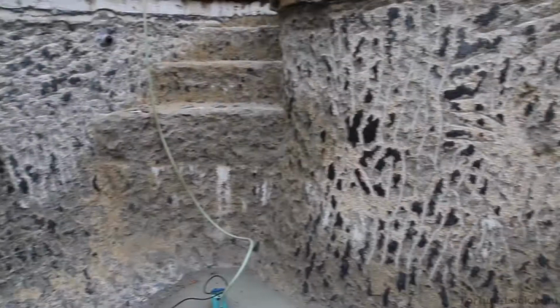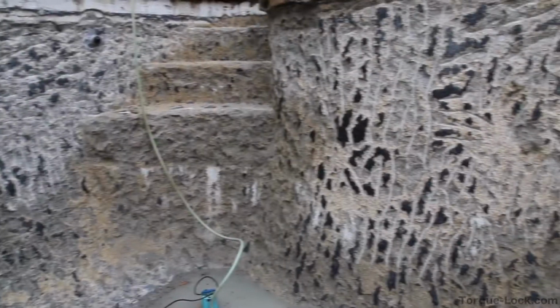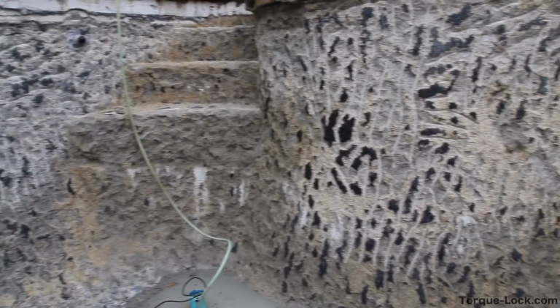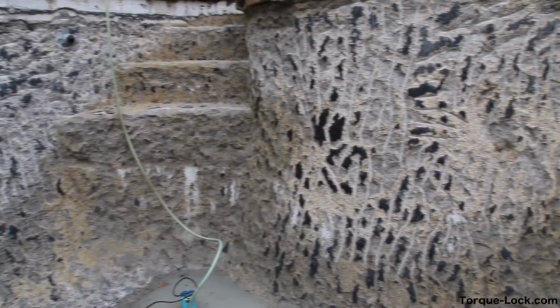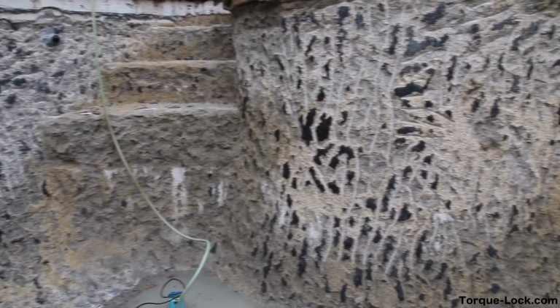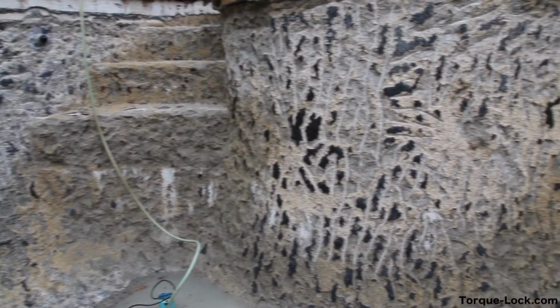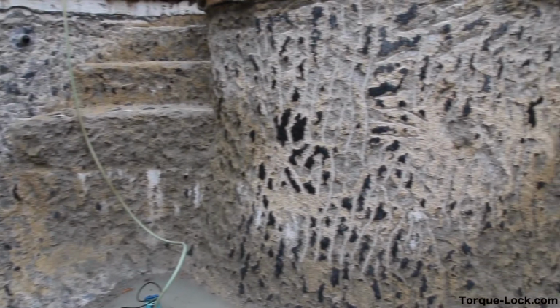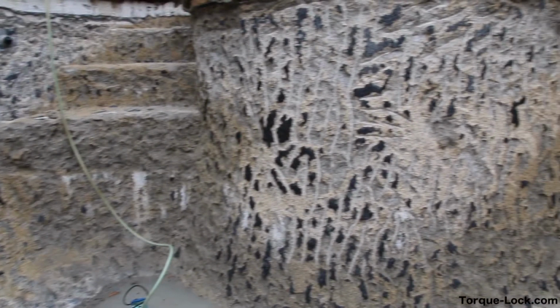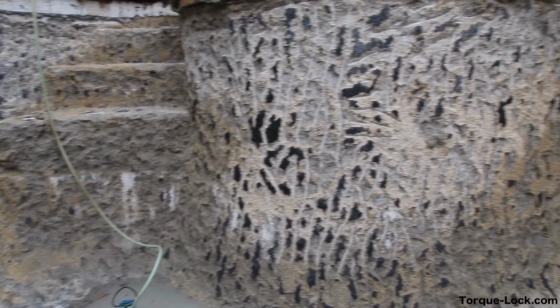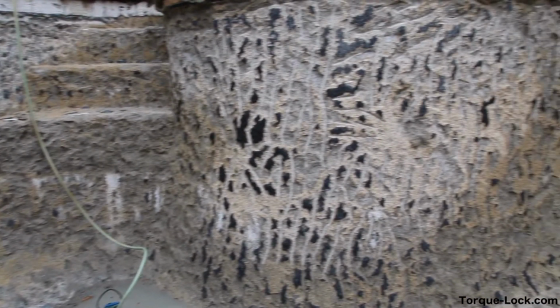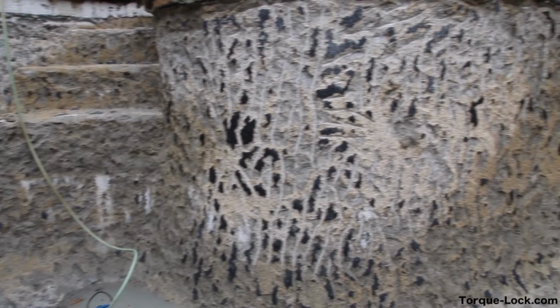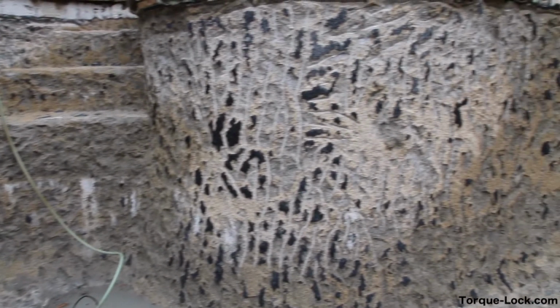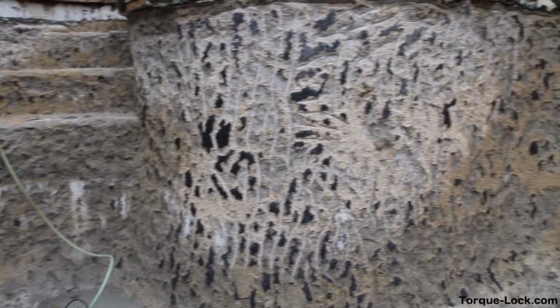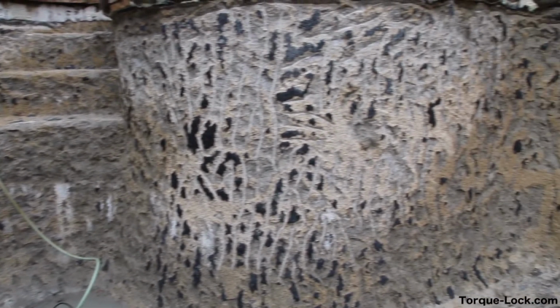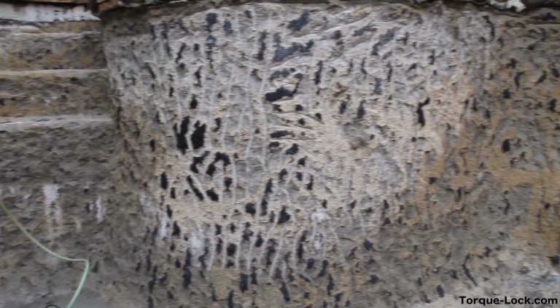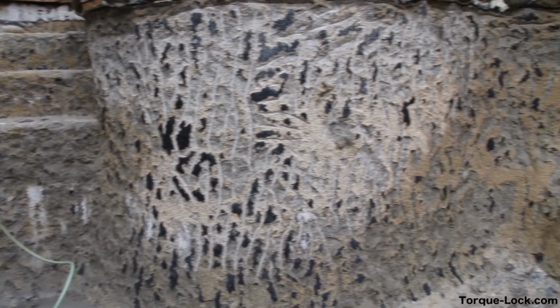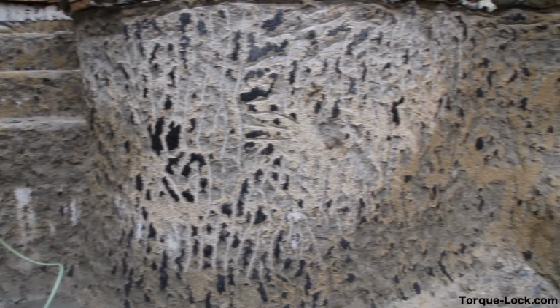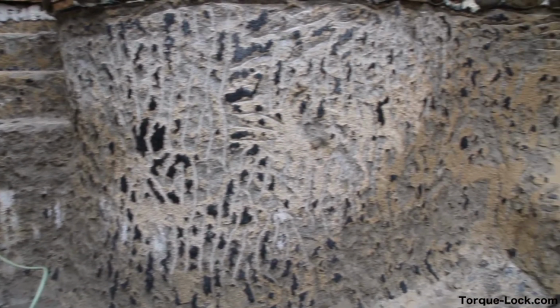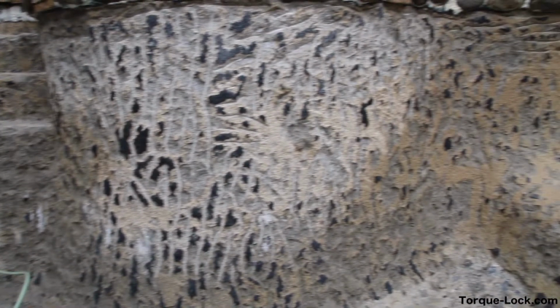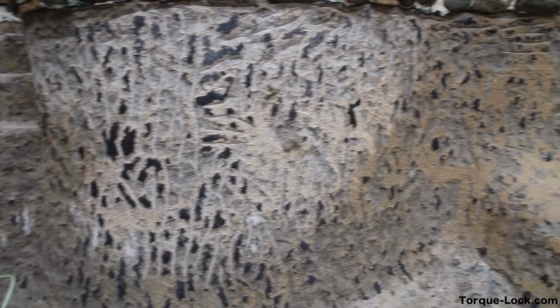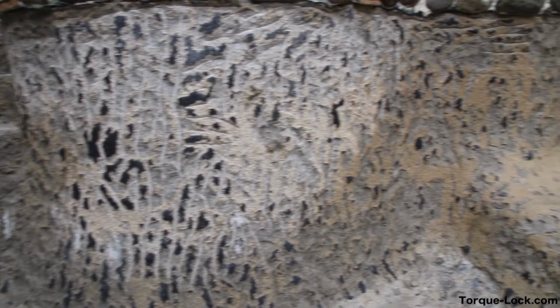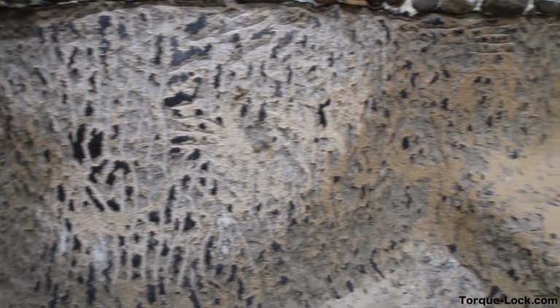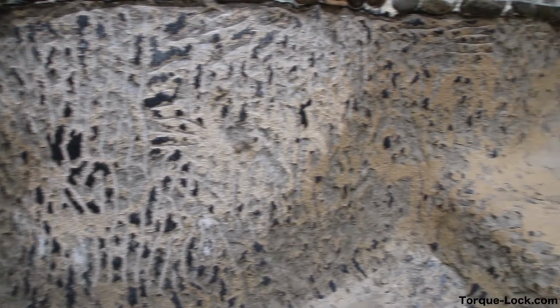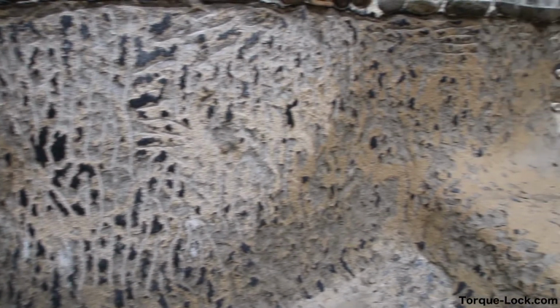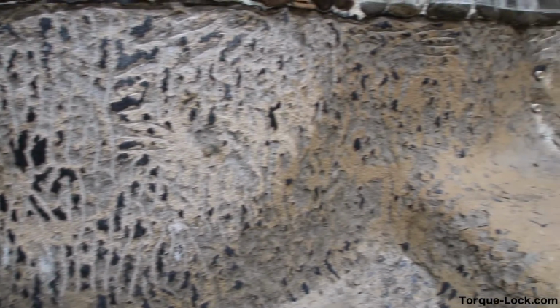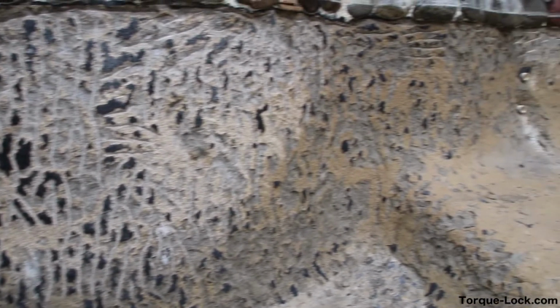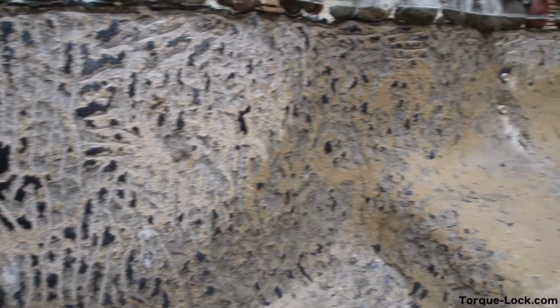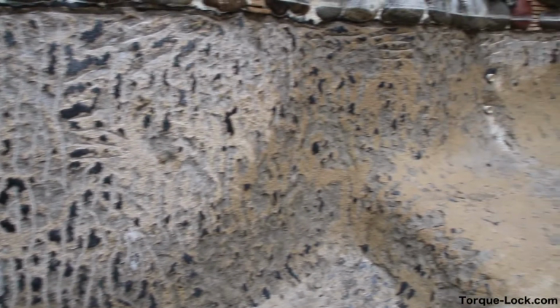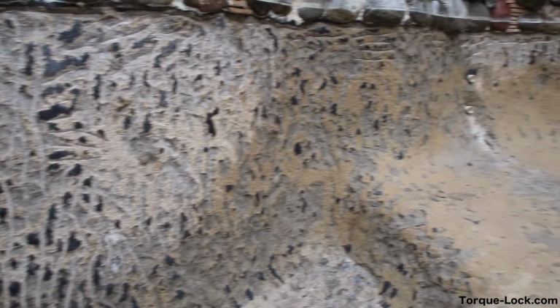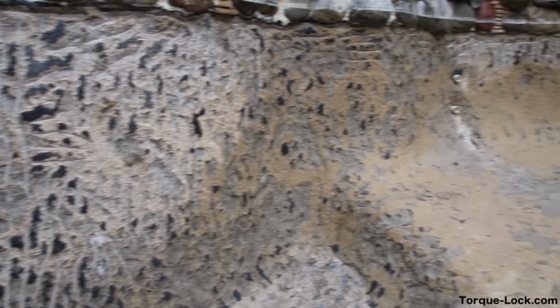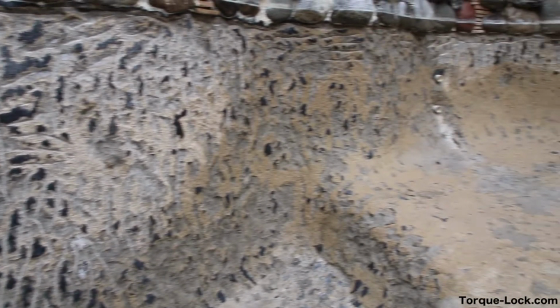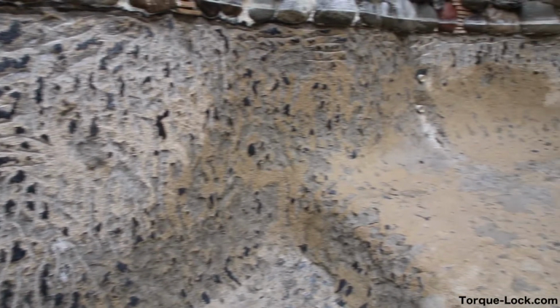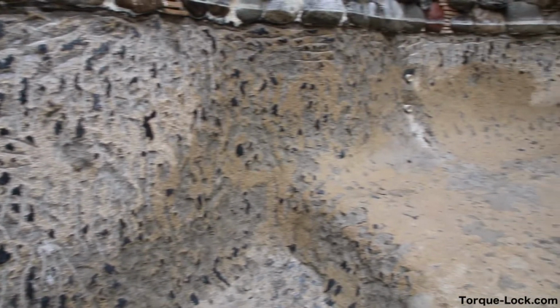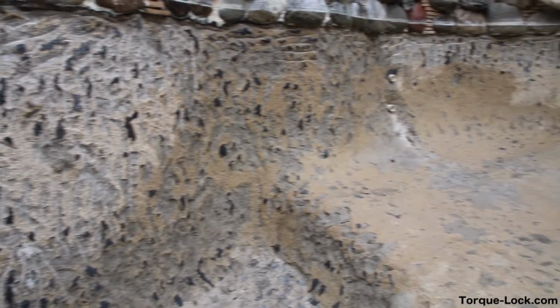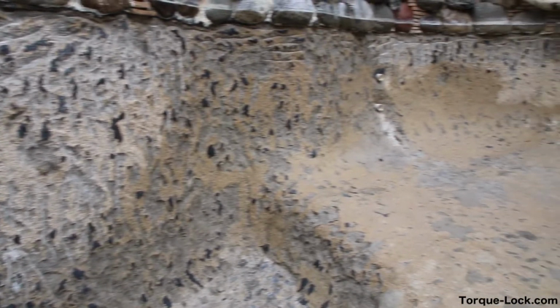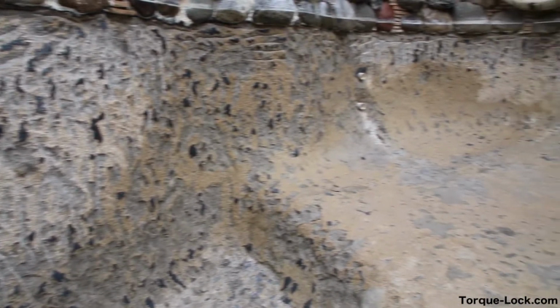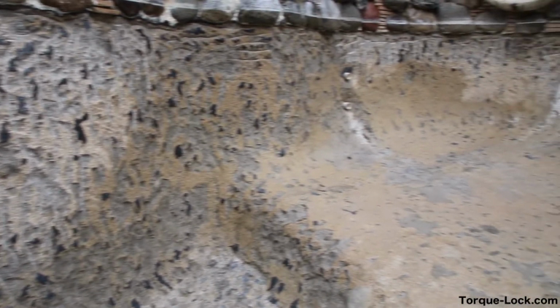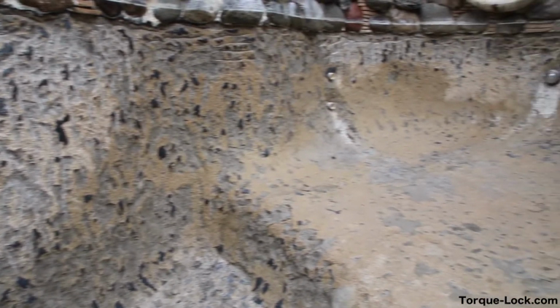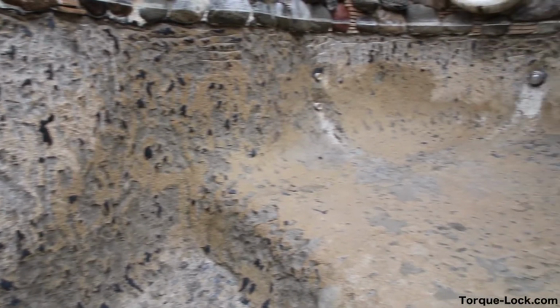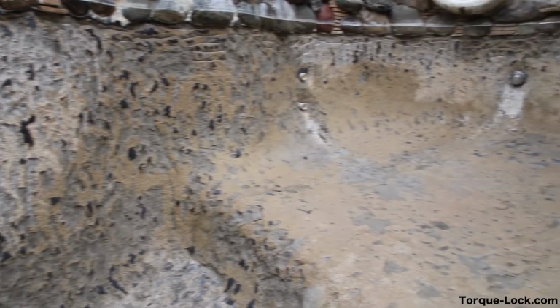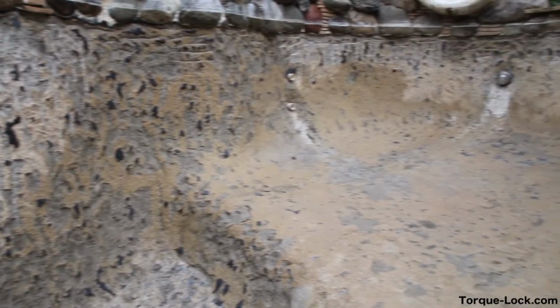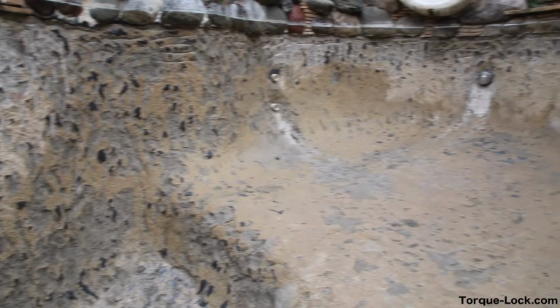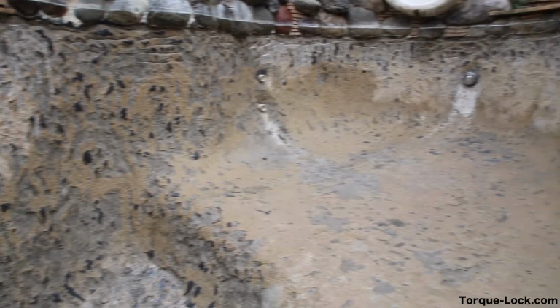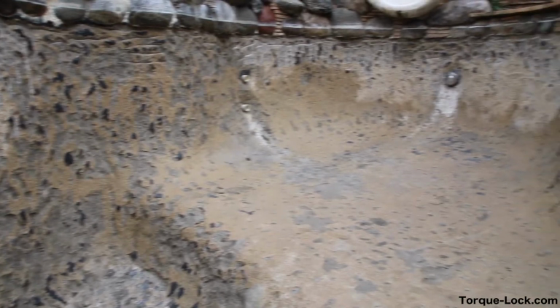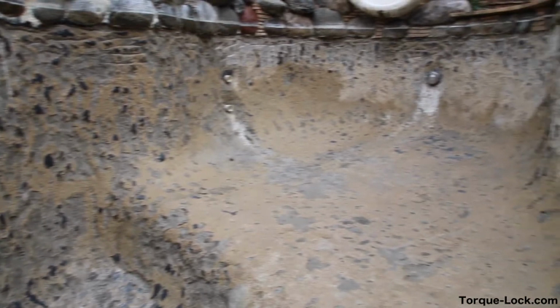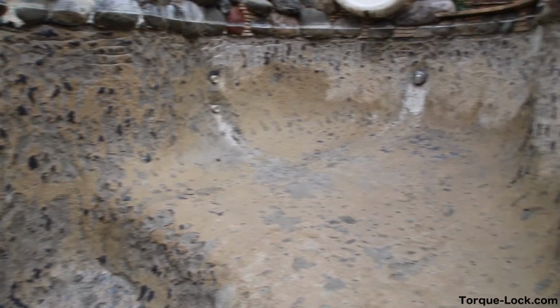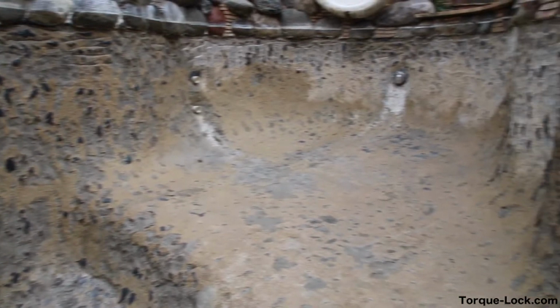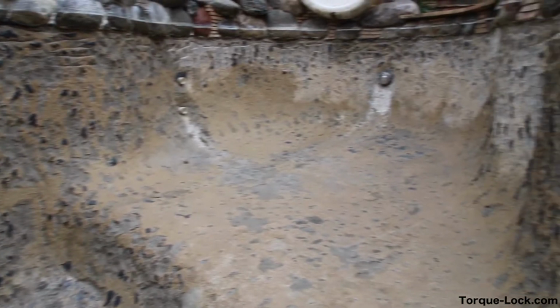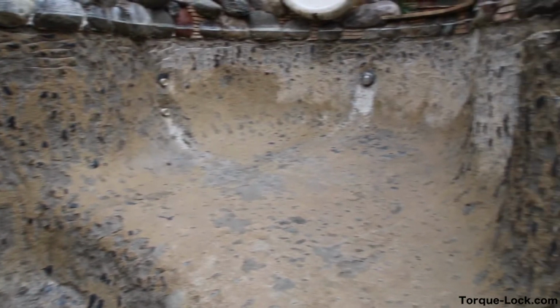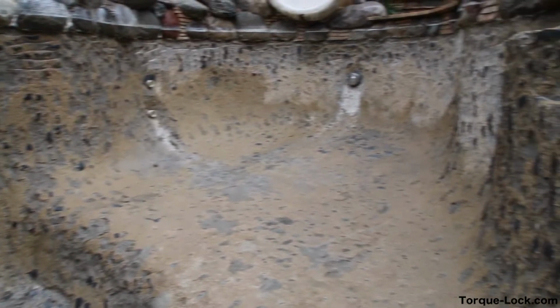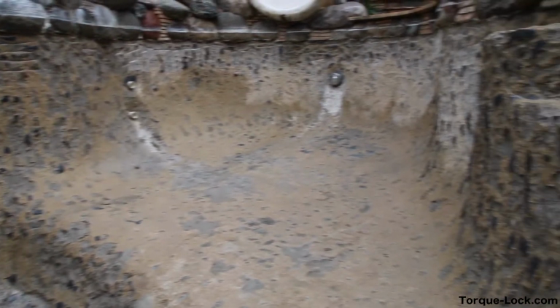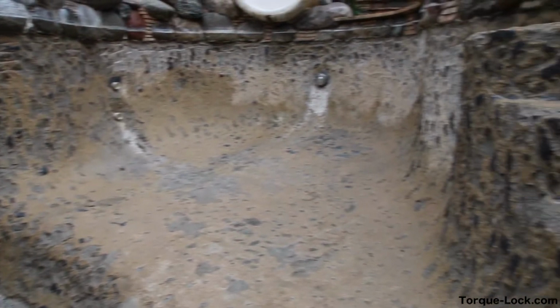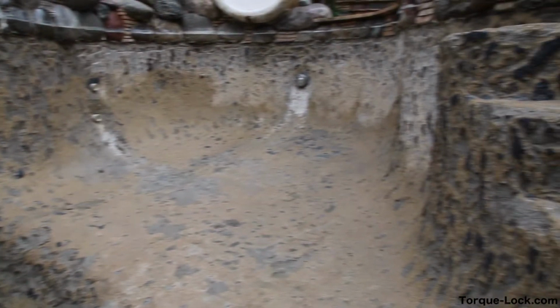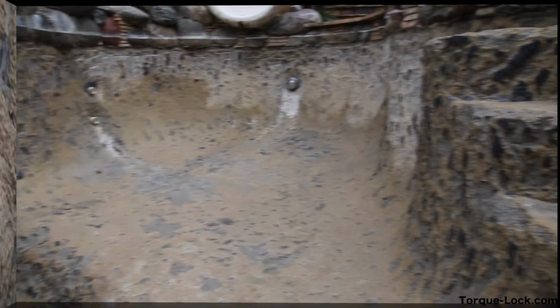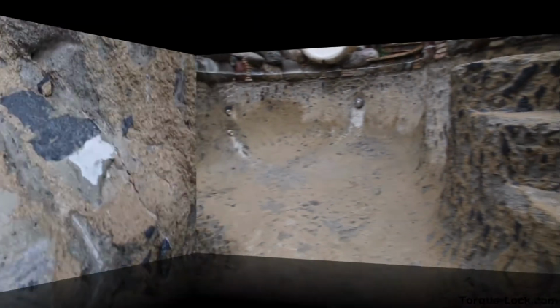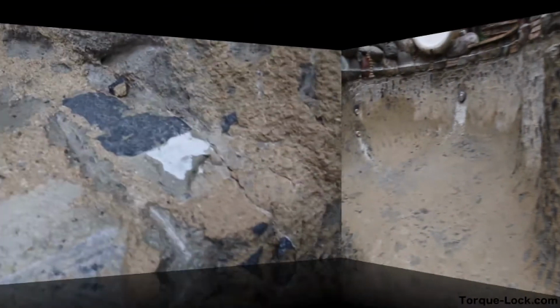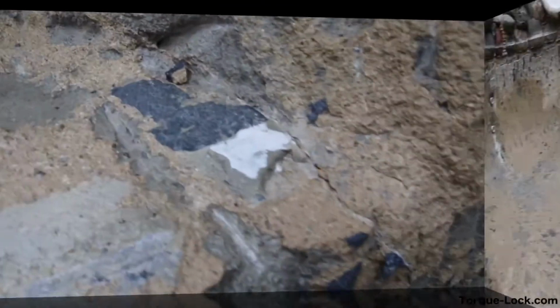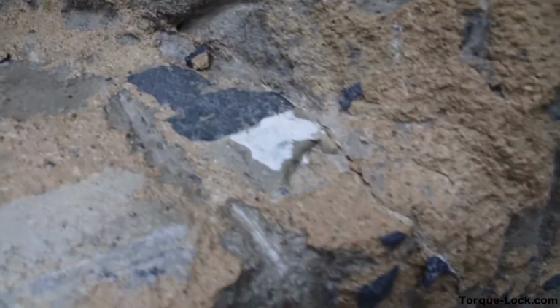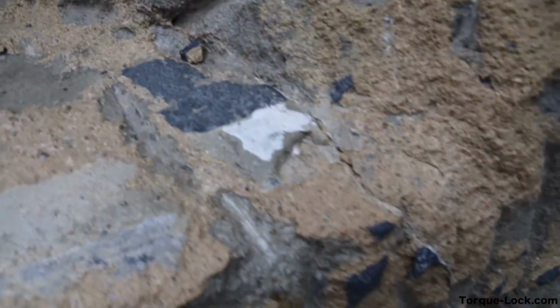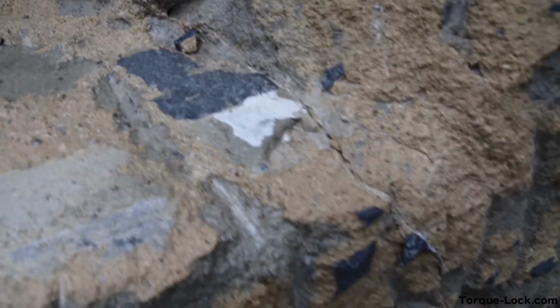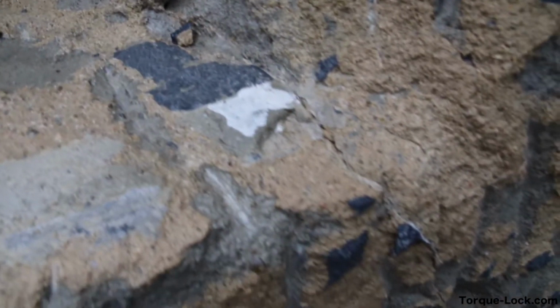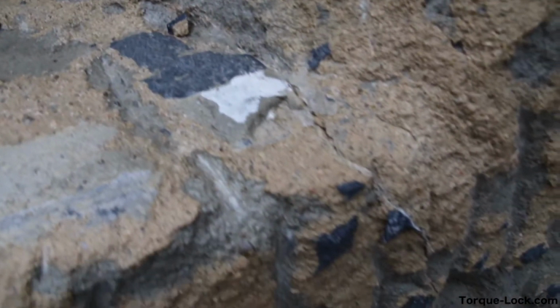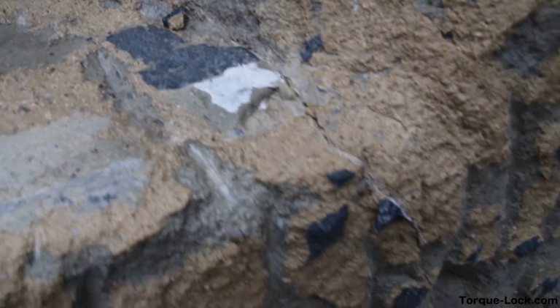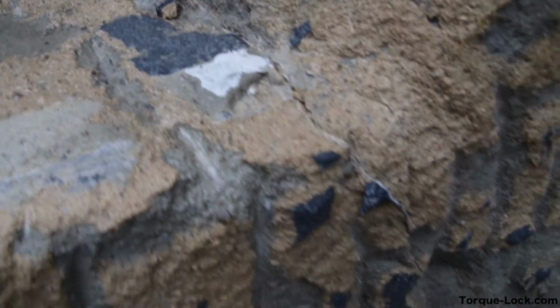We're going to show you a quick torque lock installation. This pool was originally plaster — we saw the cracks, and now it's chipped down to gunite.